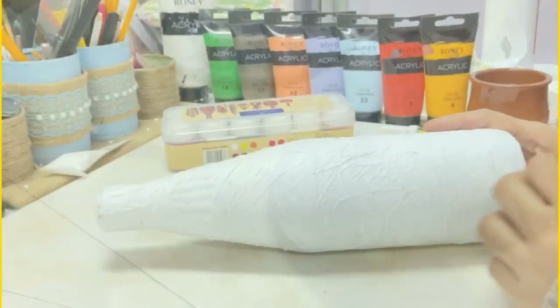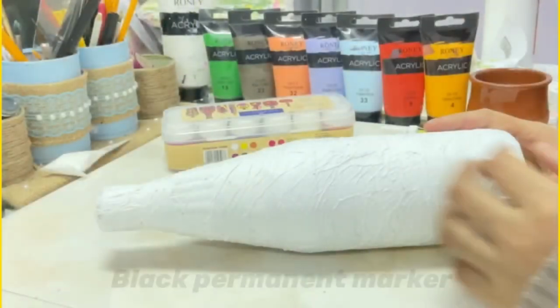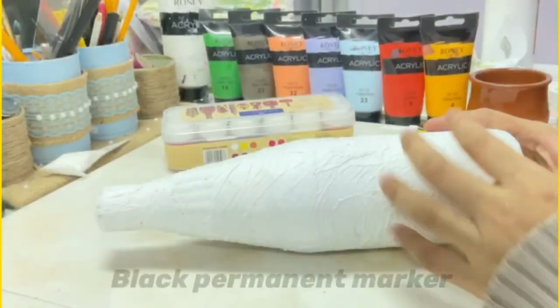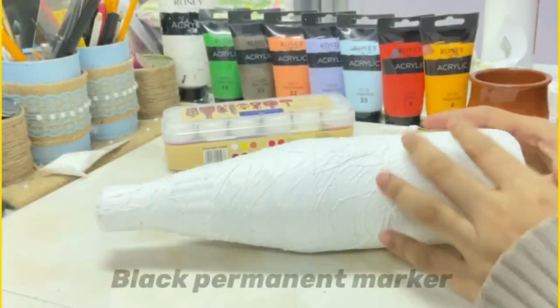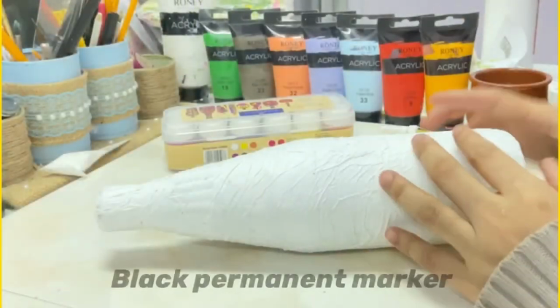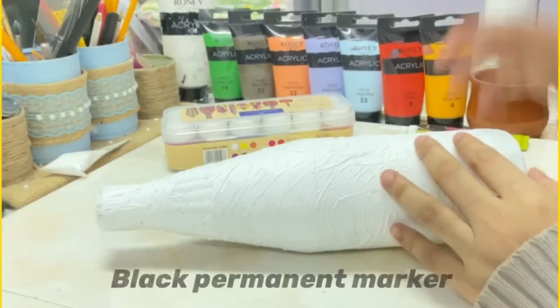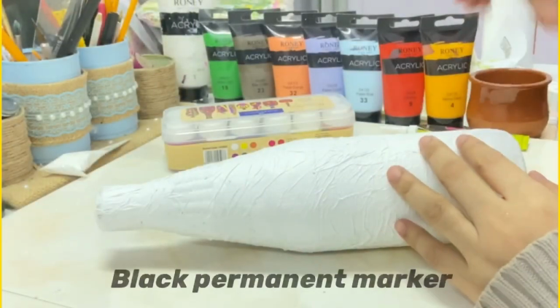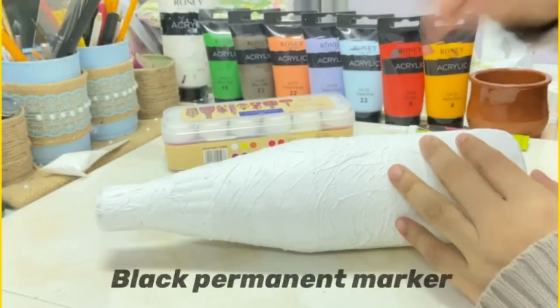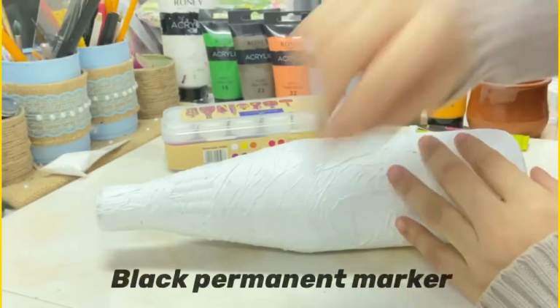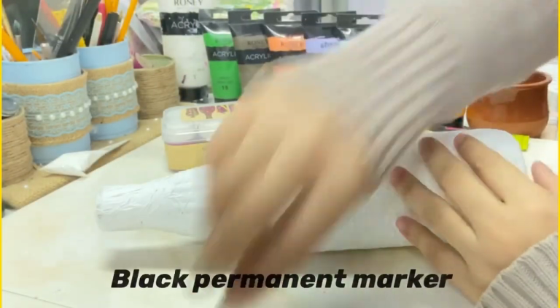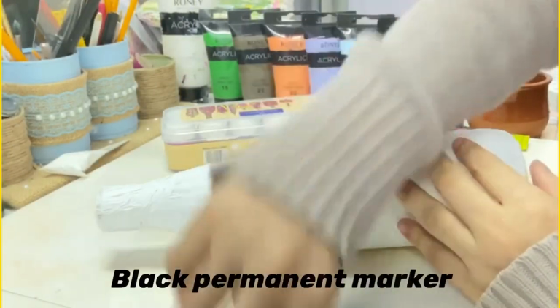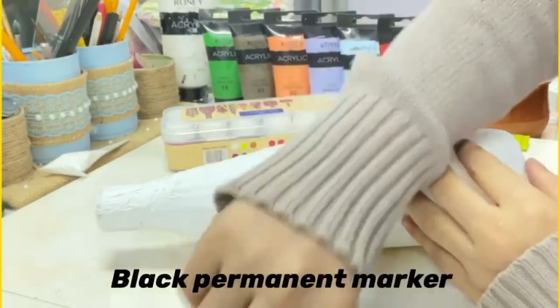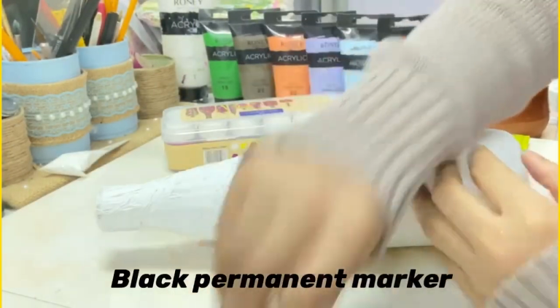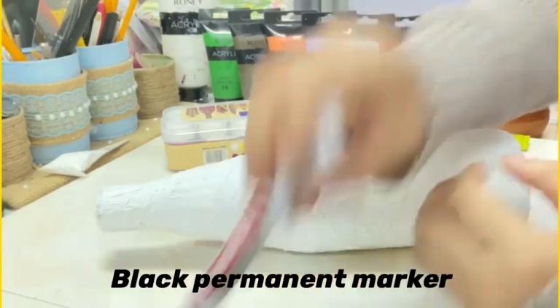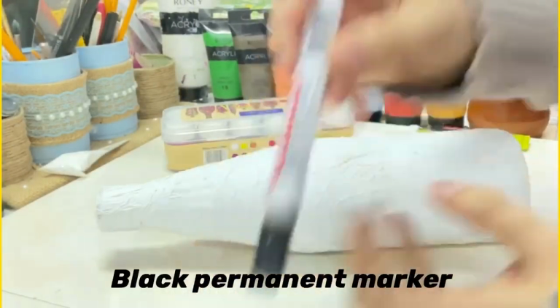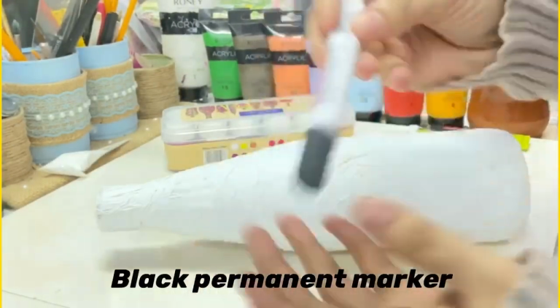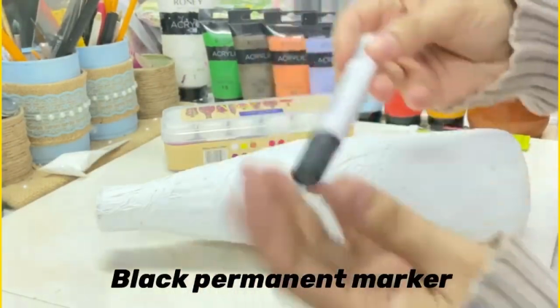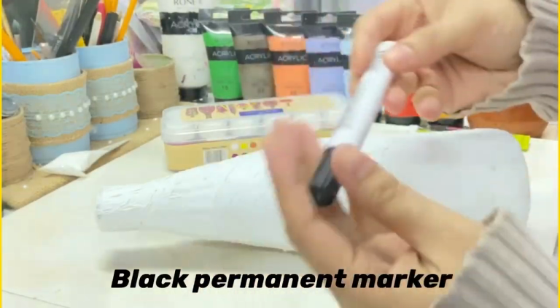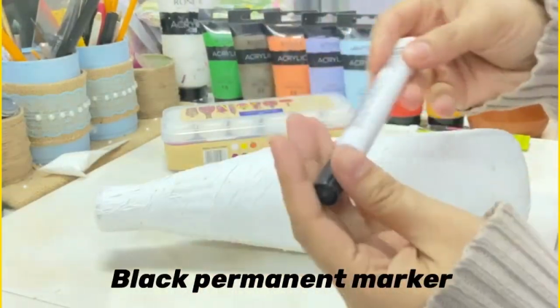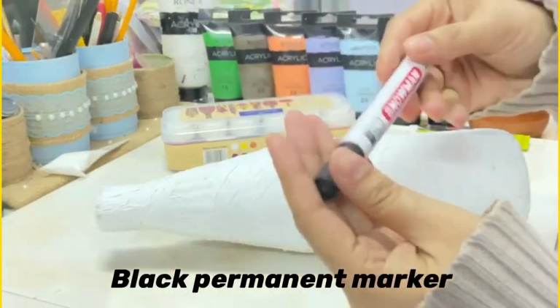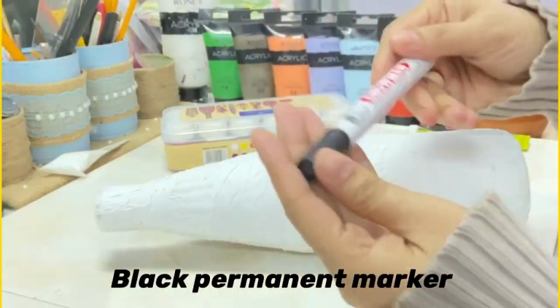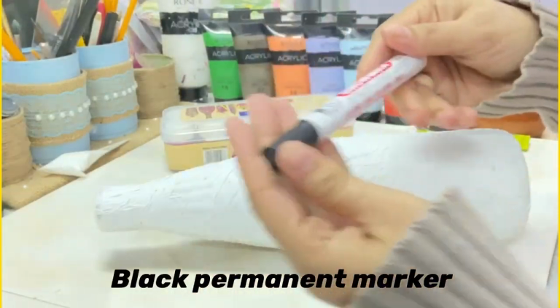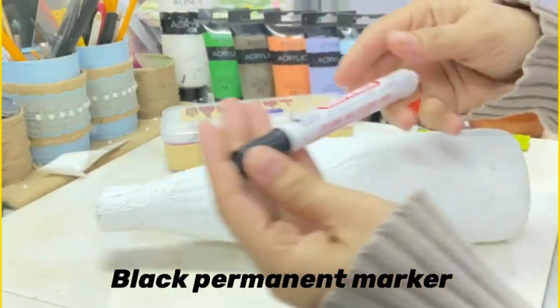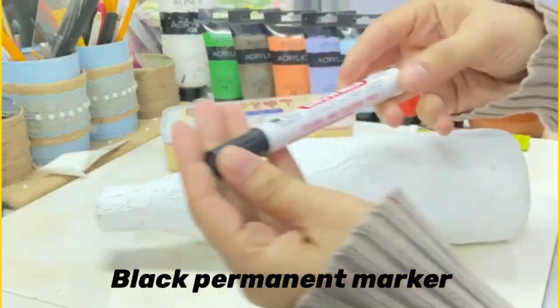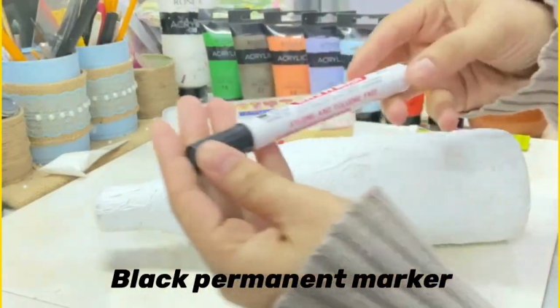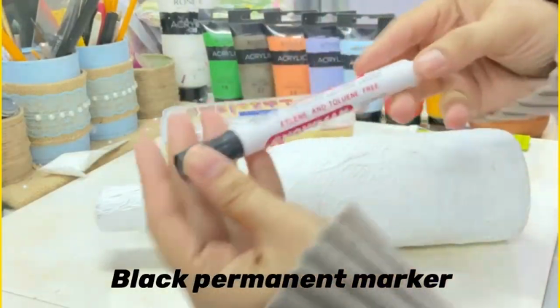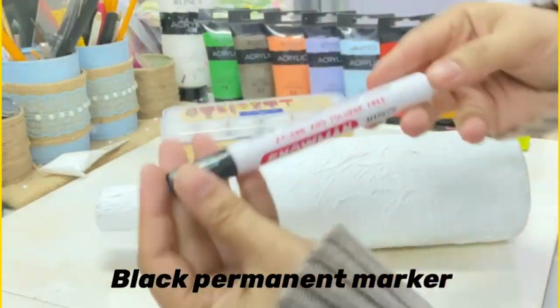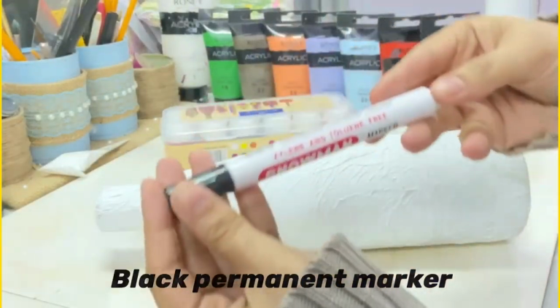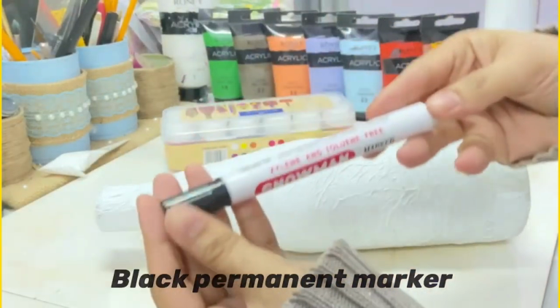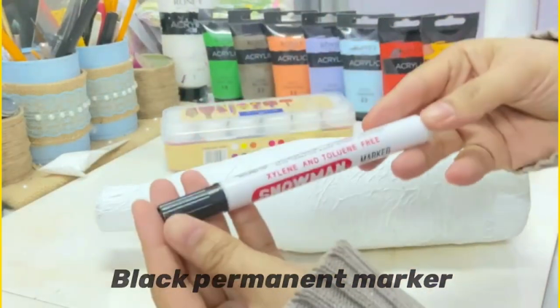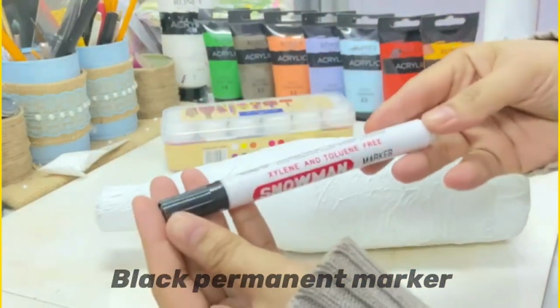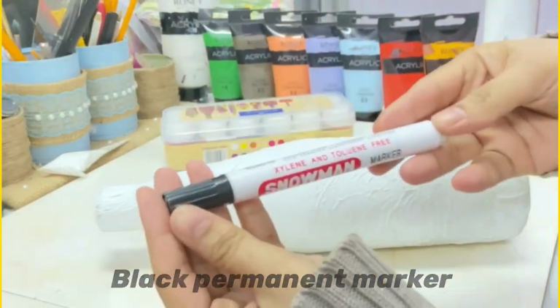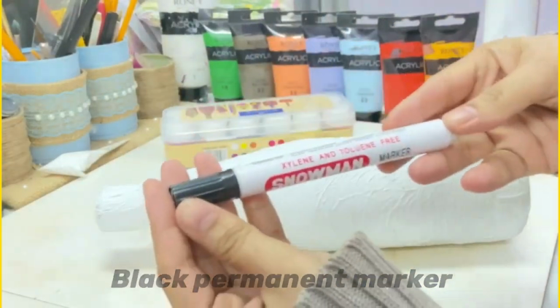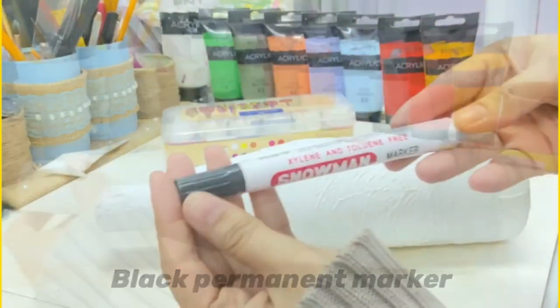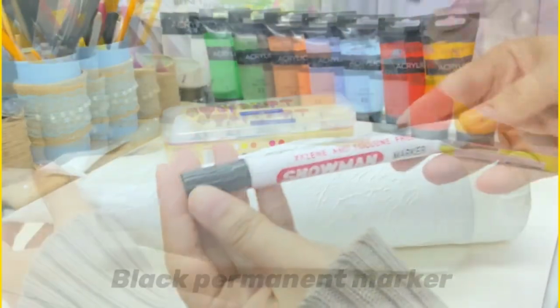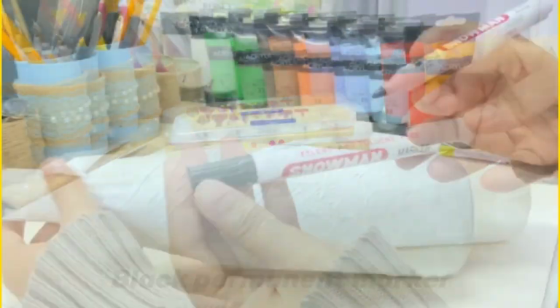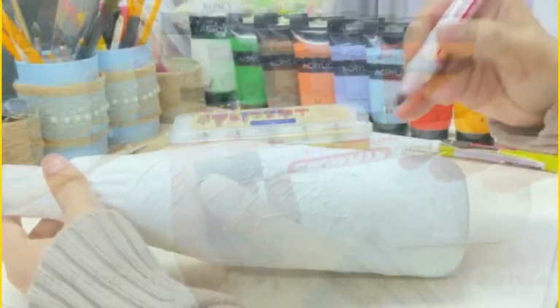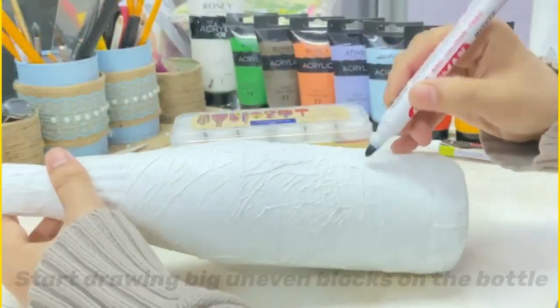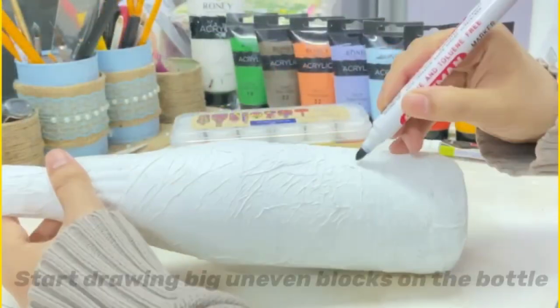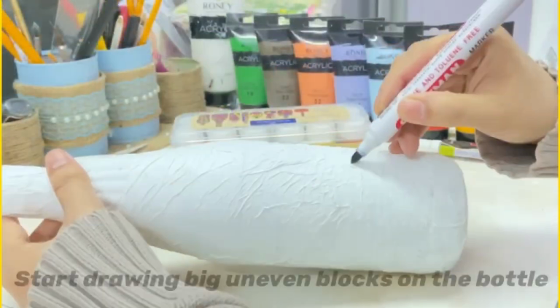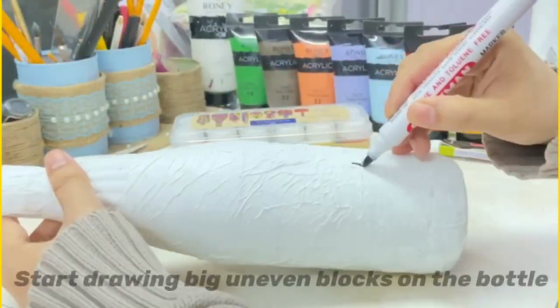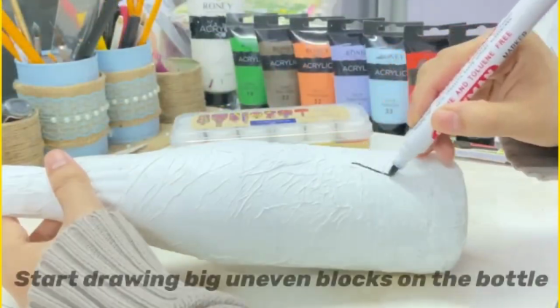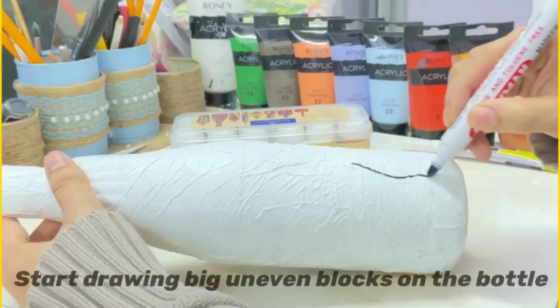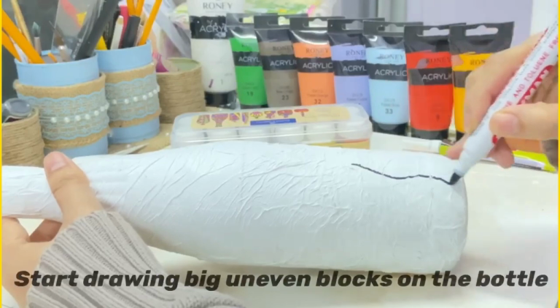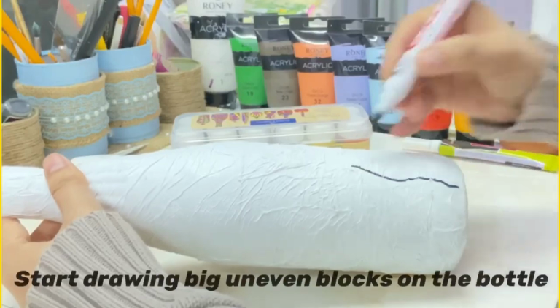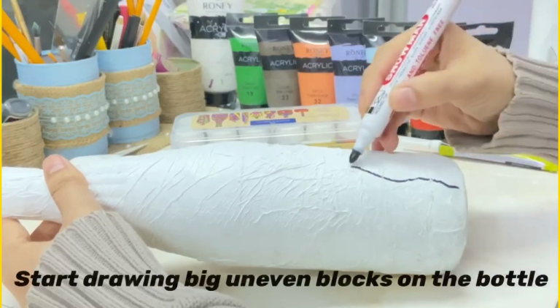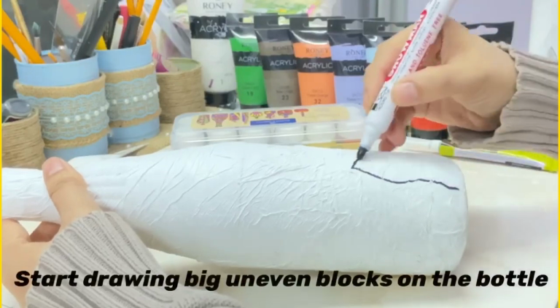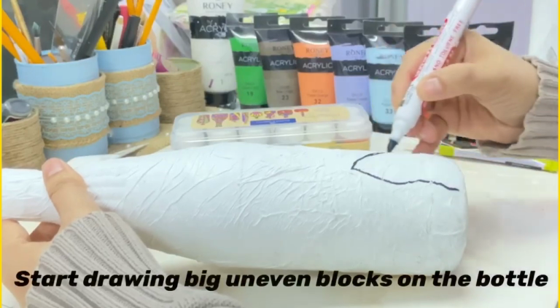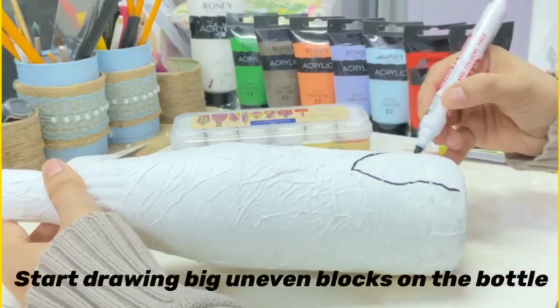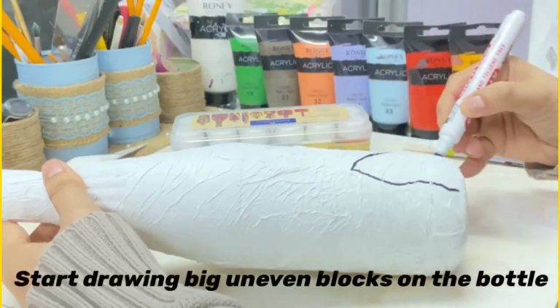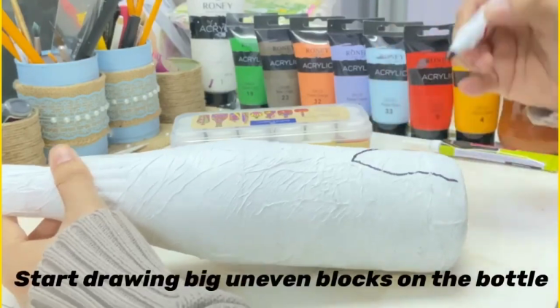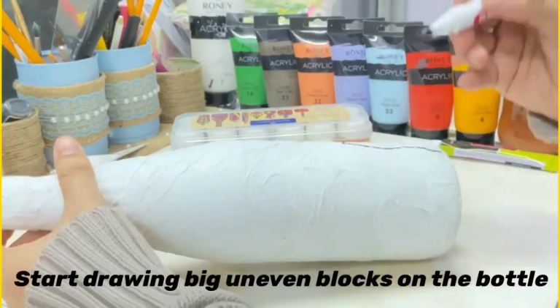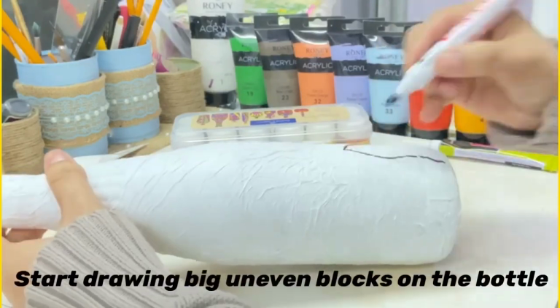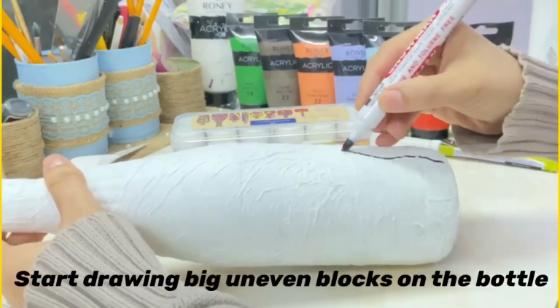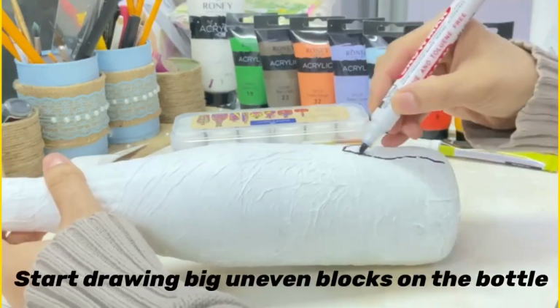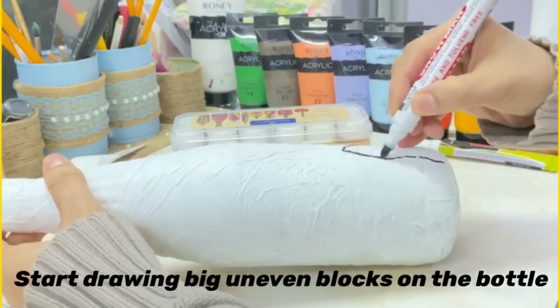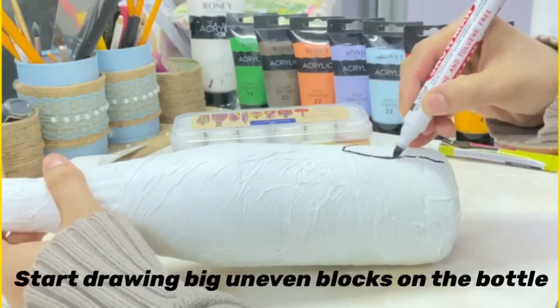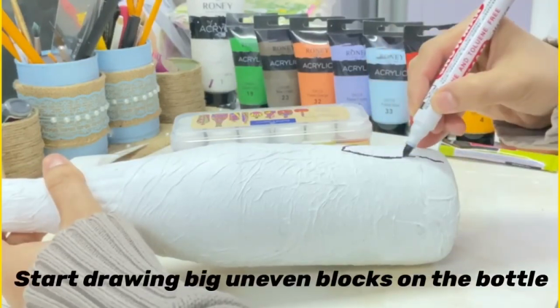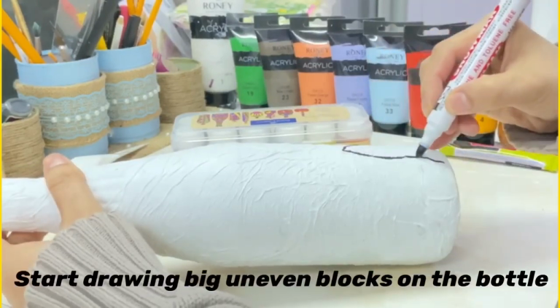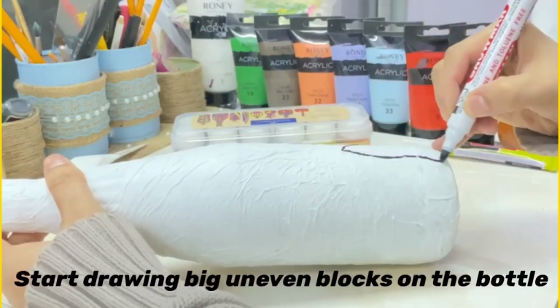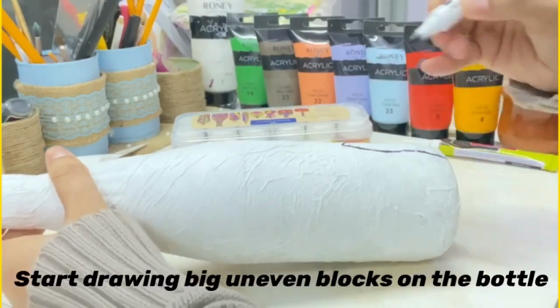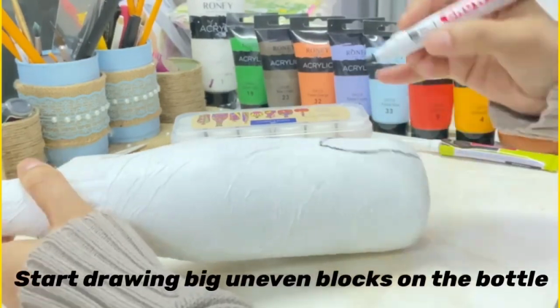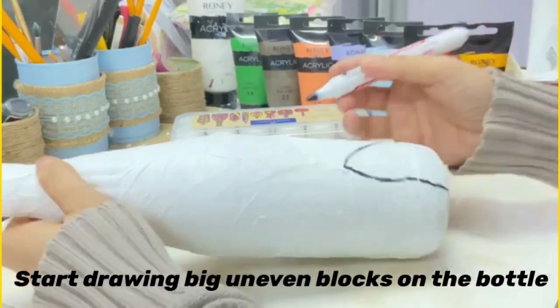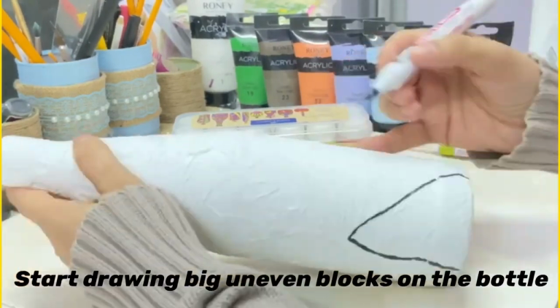The next material we are going to need is a black permanent marker. Start drawing big uneven blocks across the bottle.